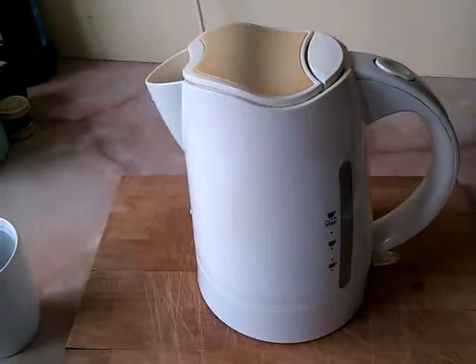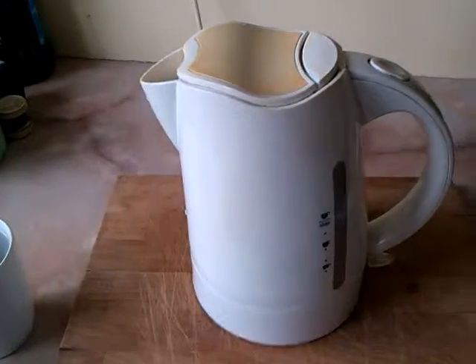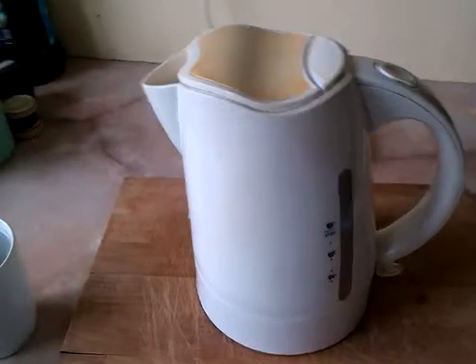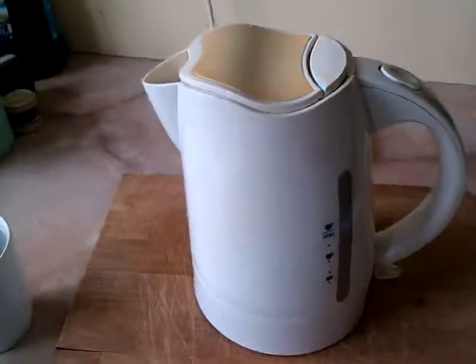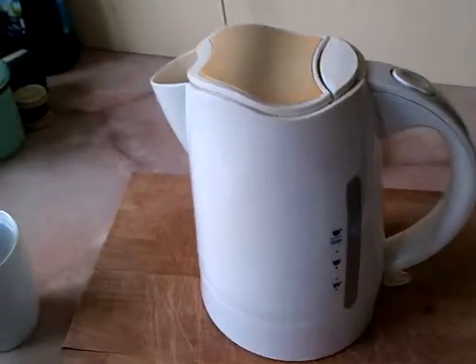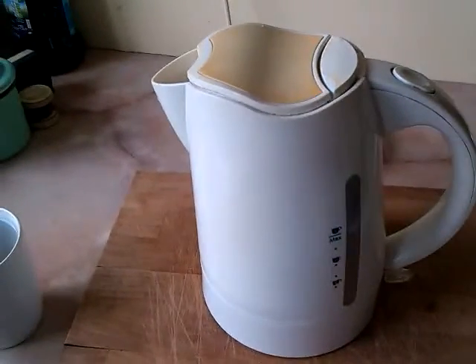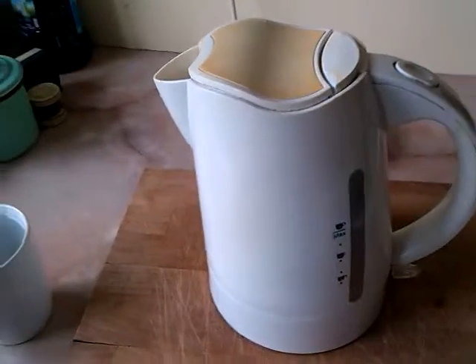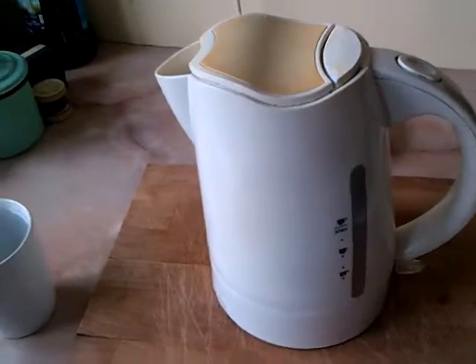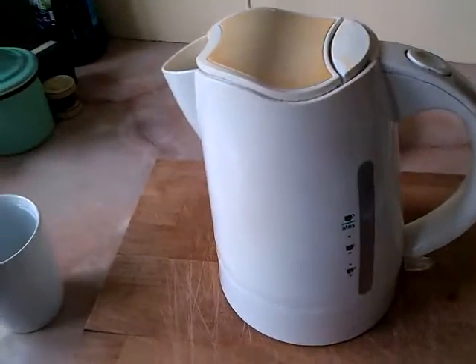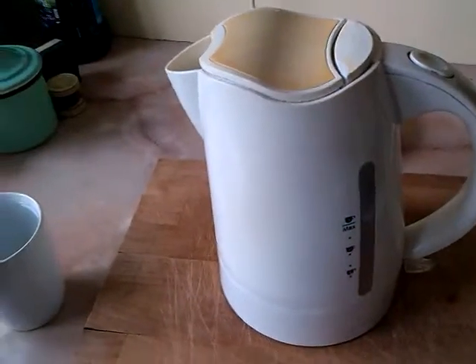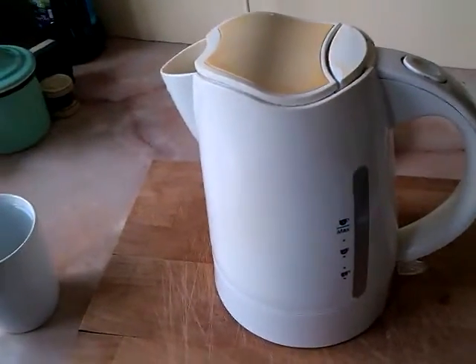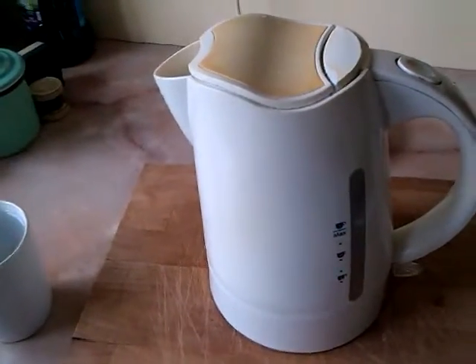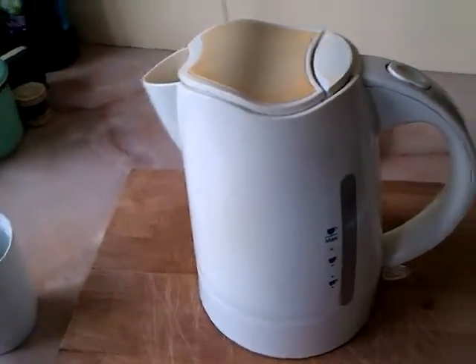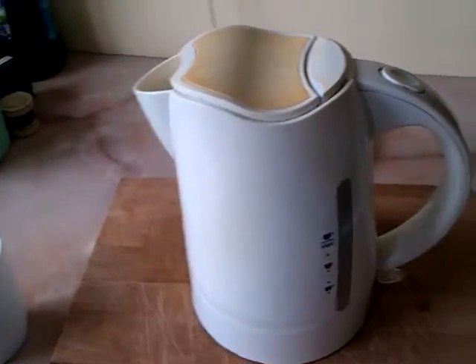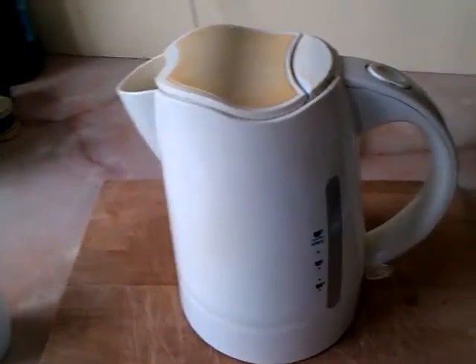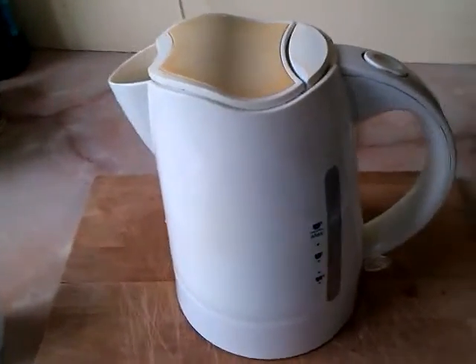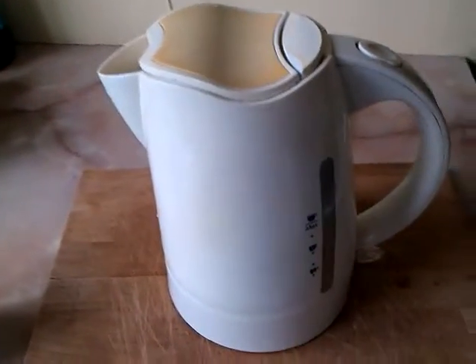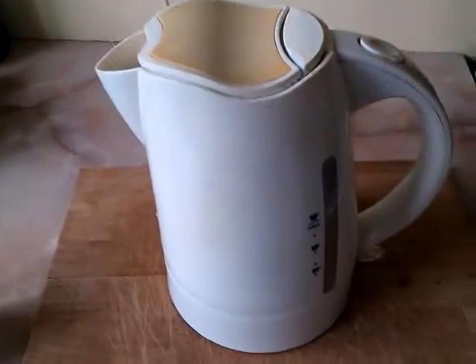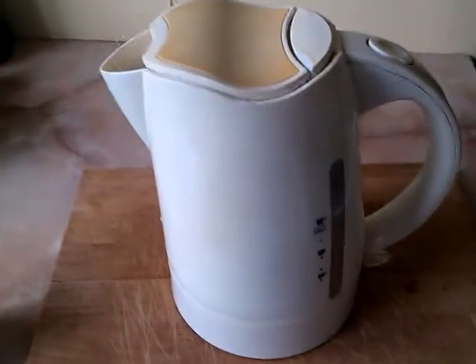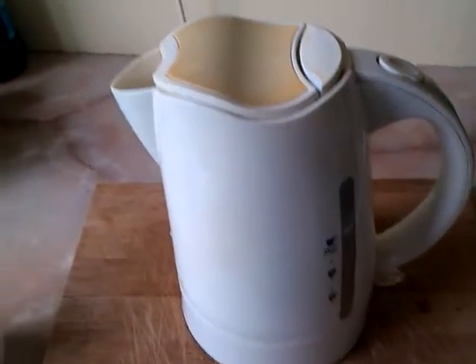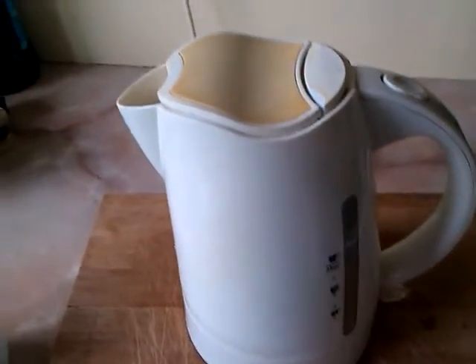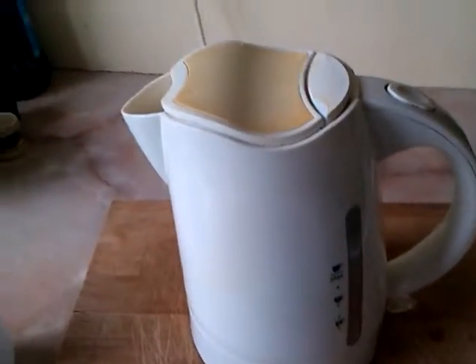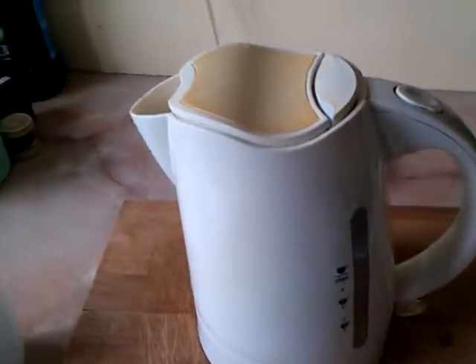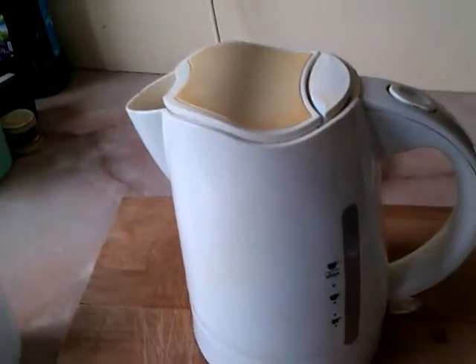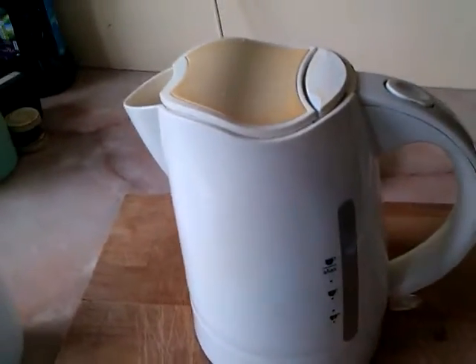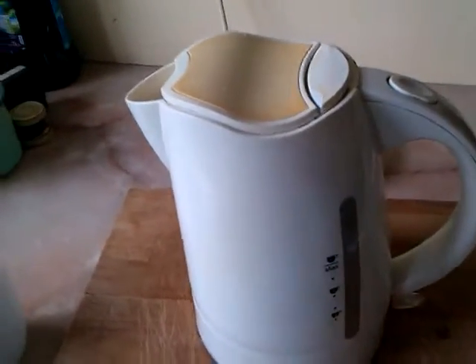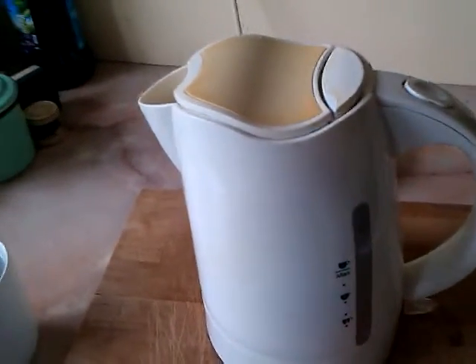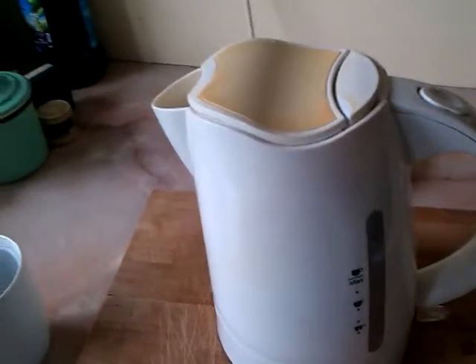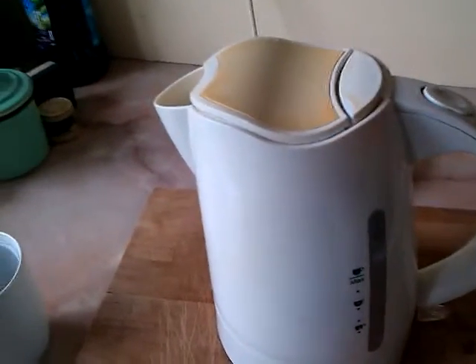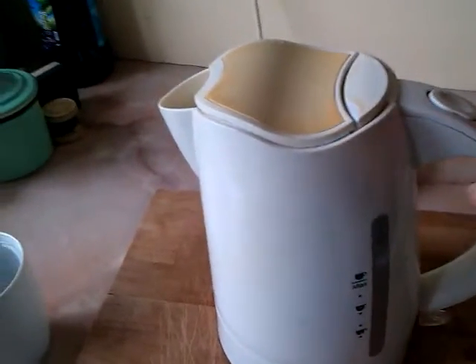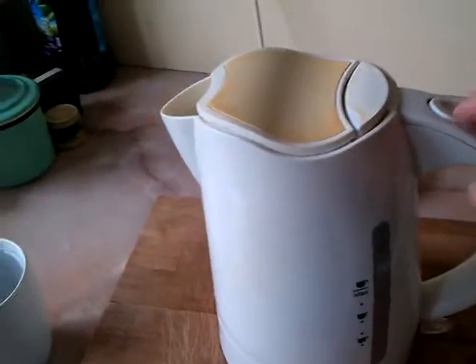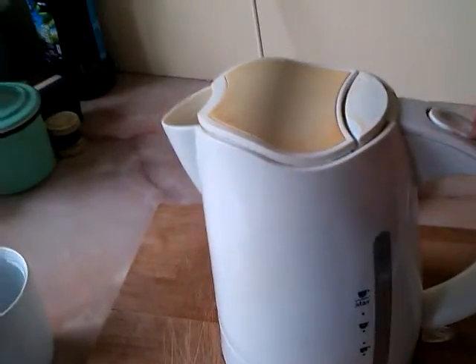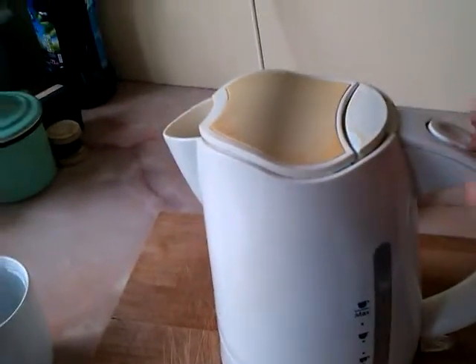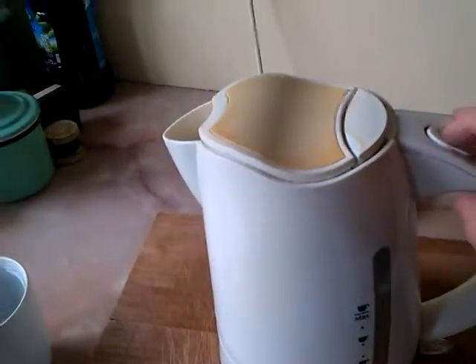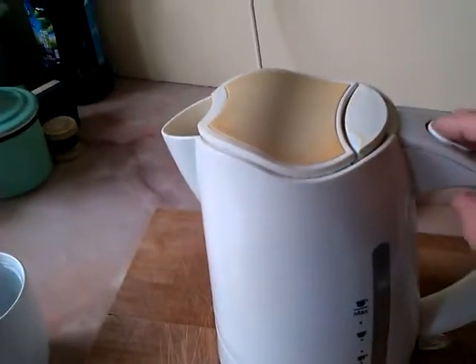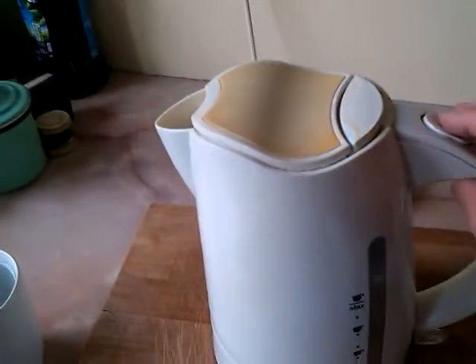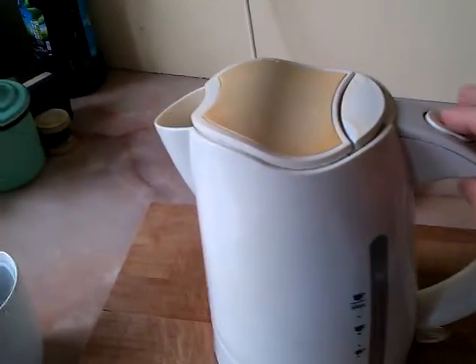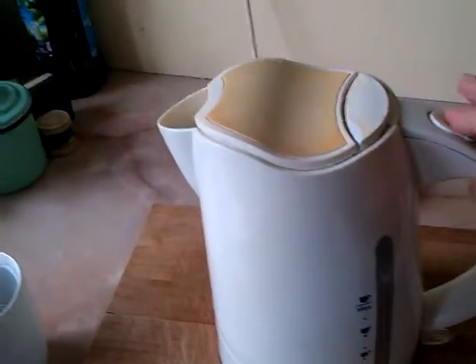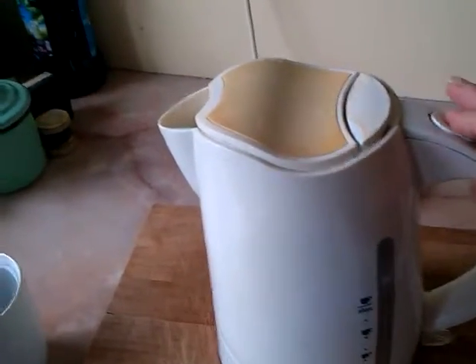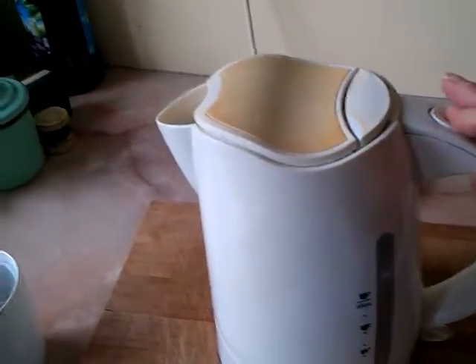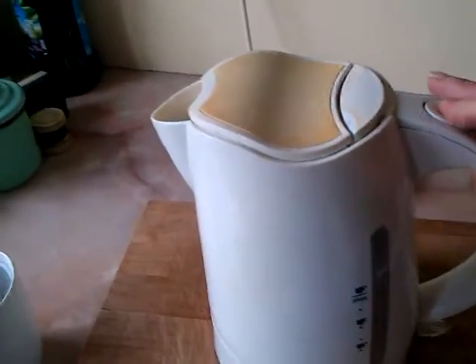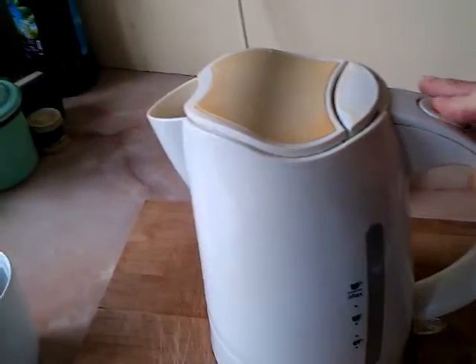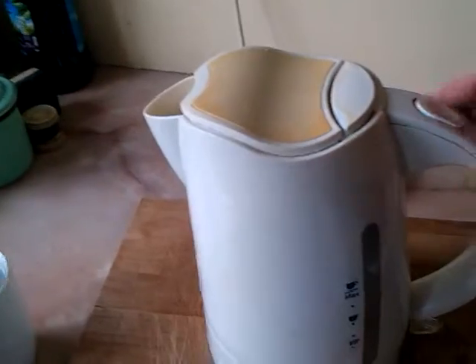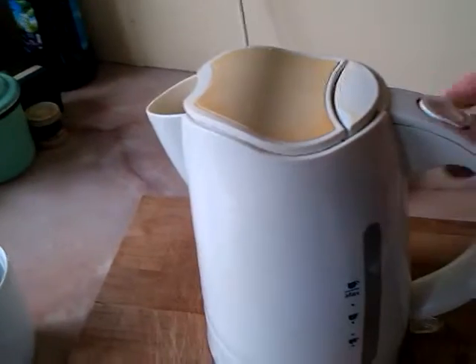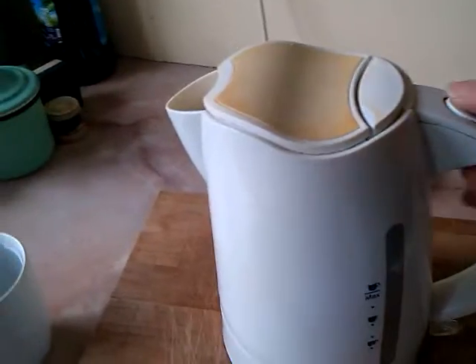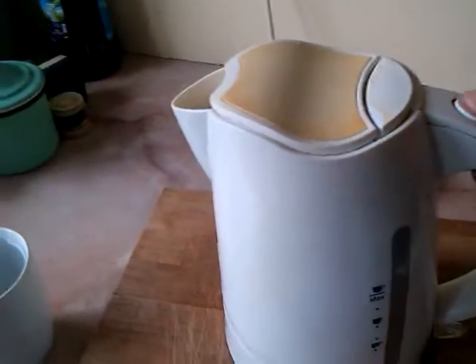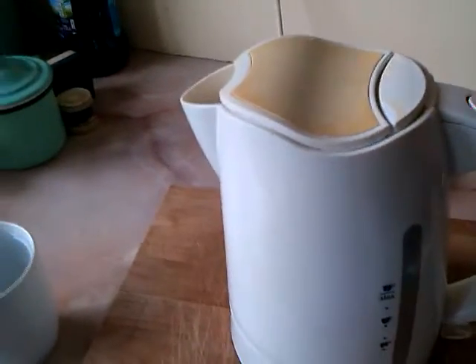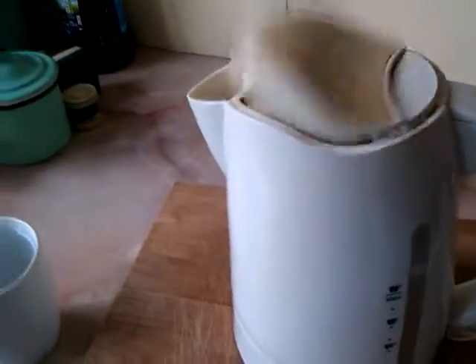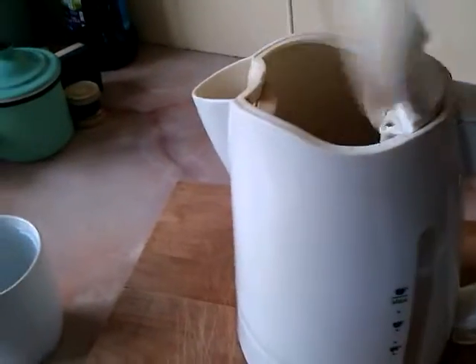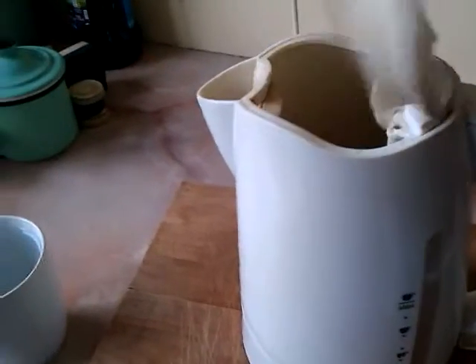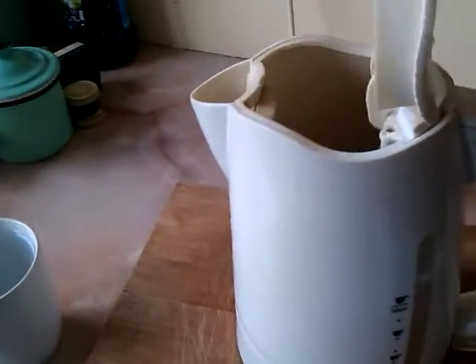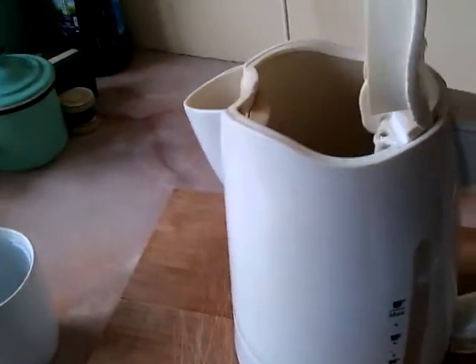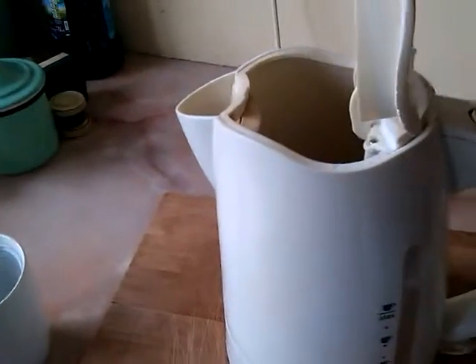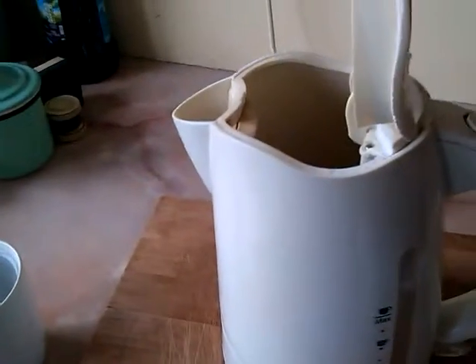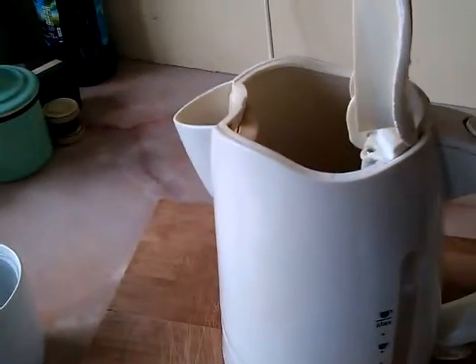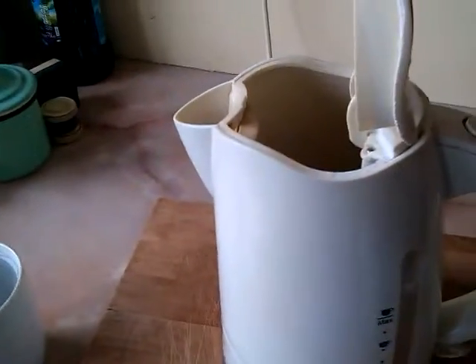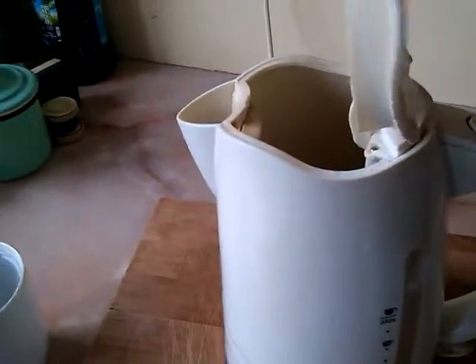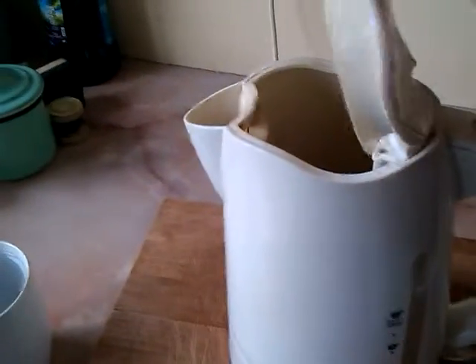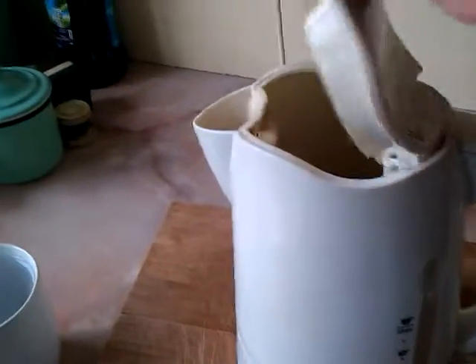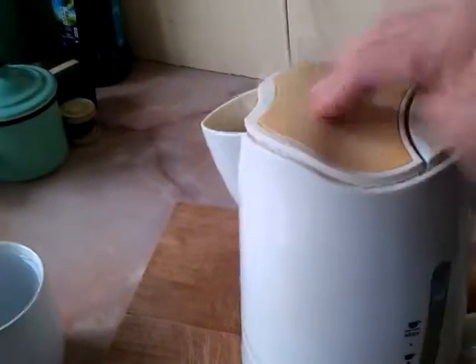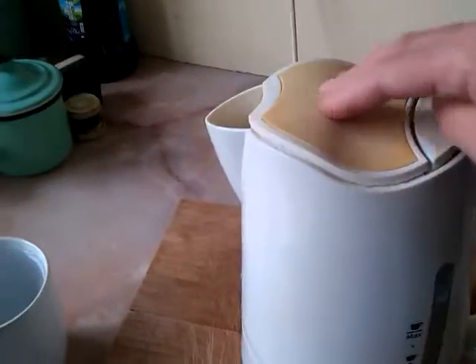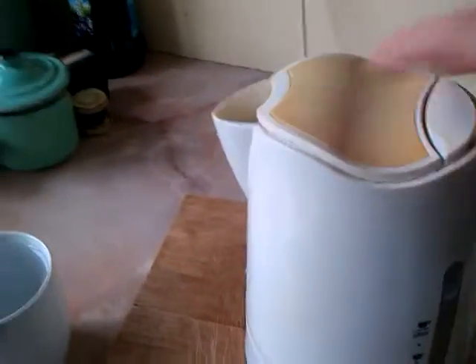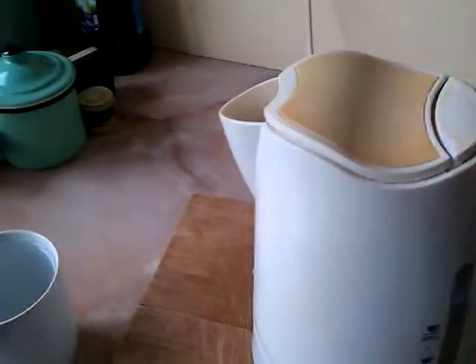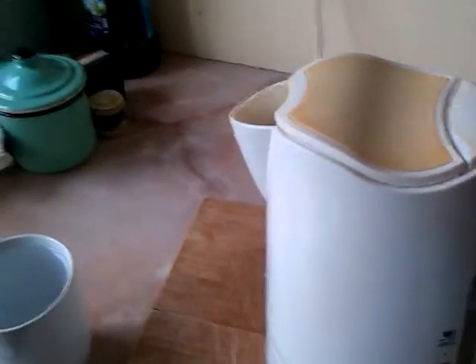Here's my cheap Tesco's kettle. It's got a button on the top that opens the lid, and it works as well.